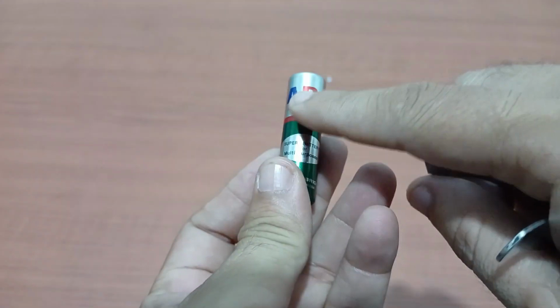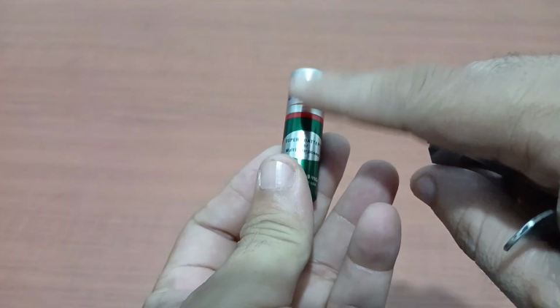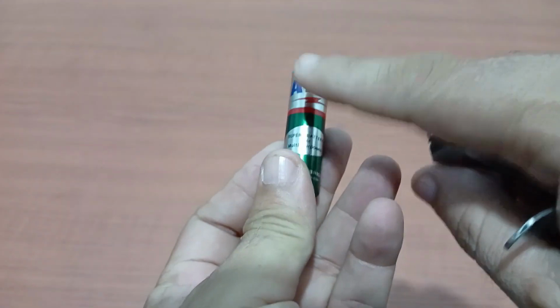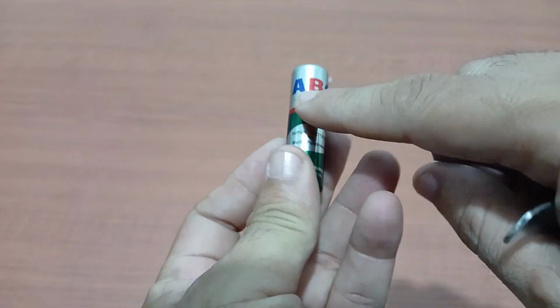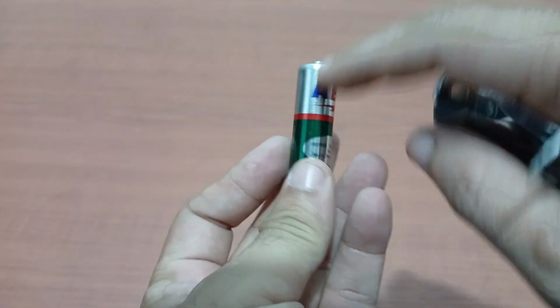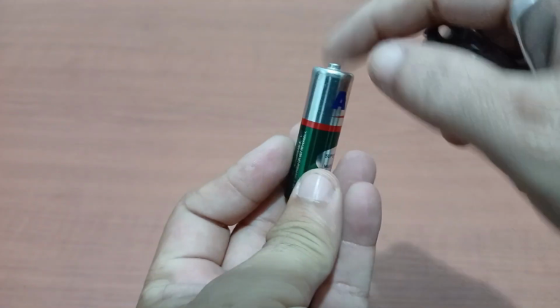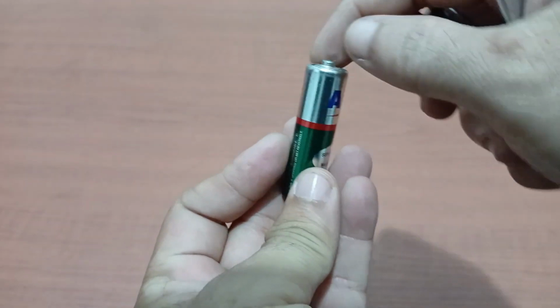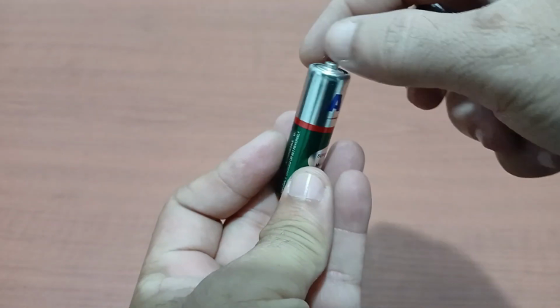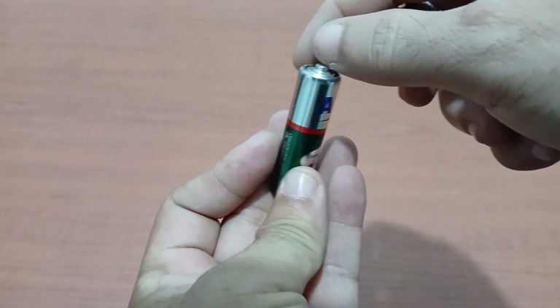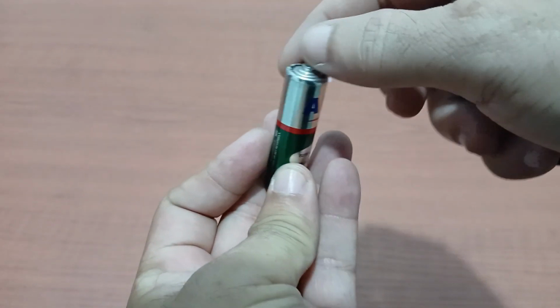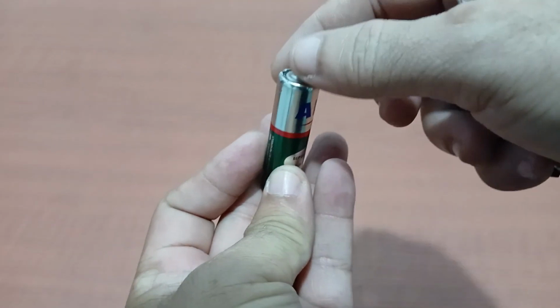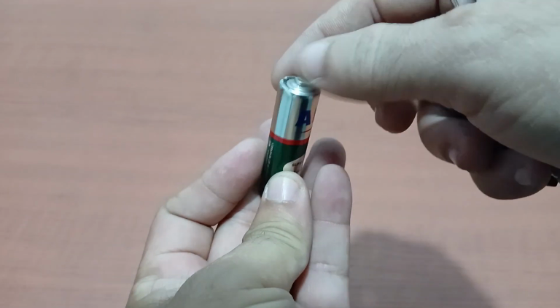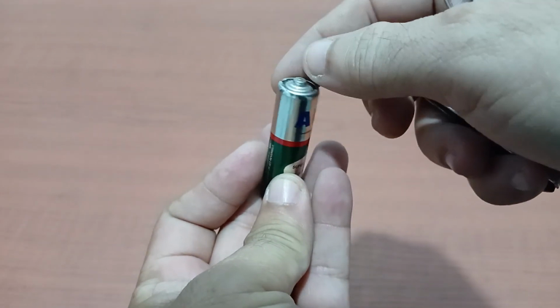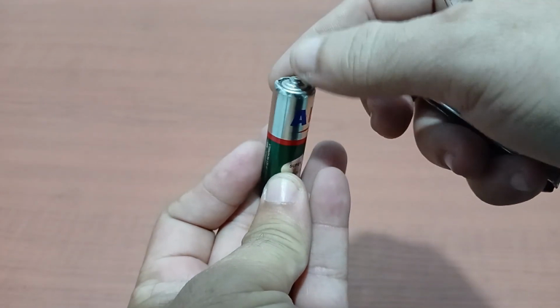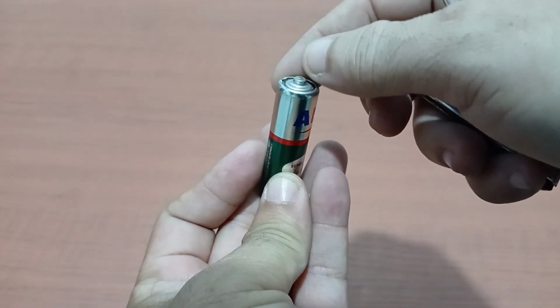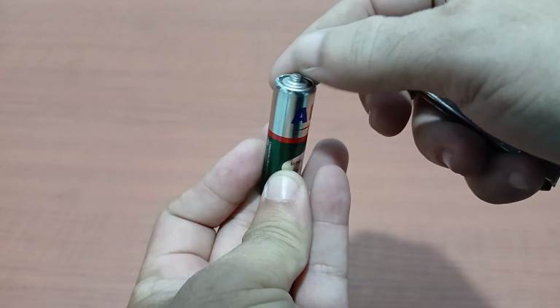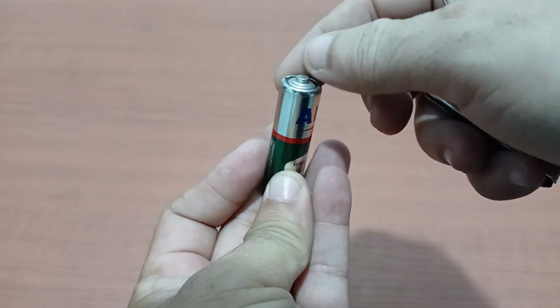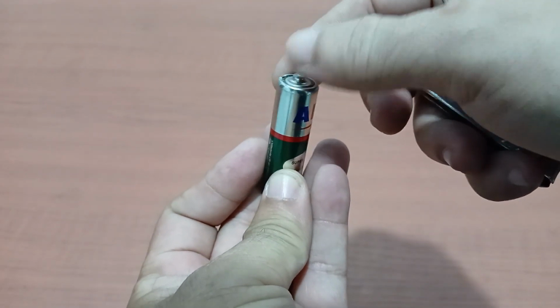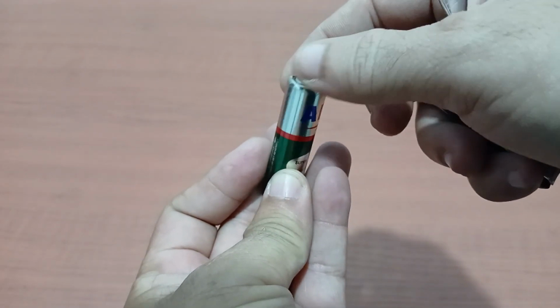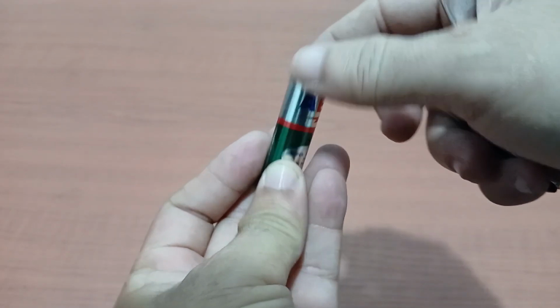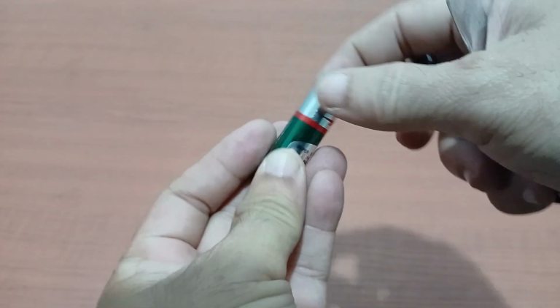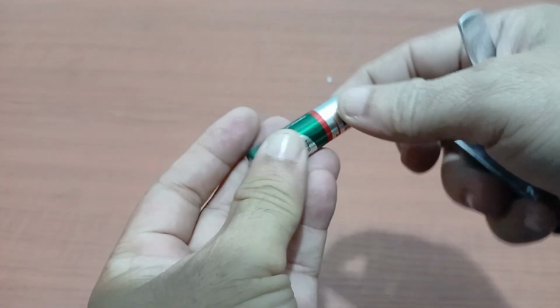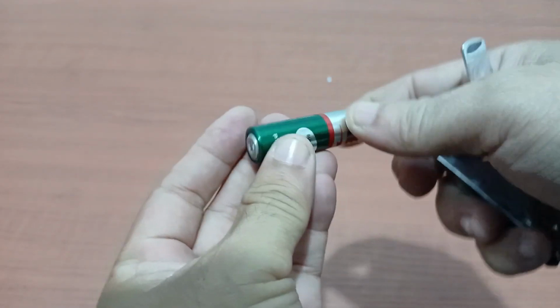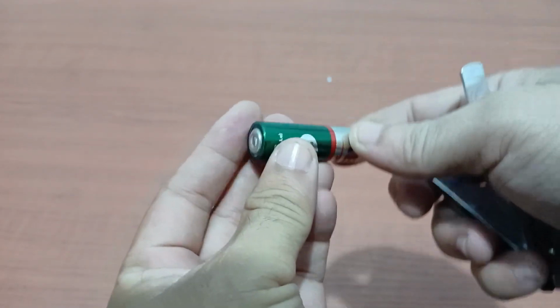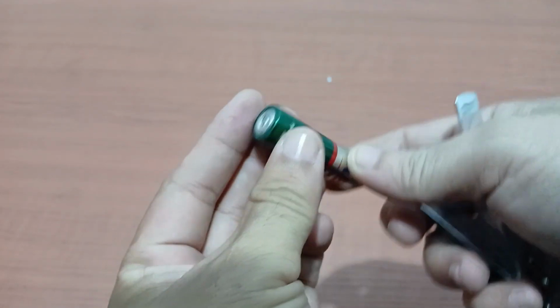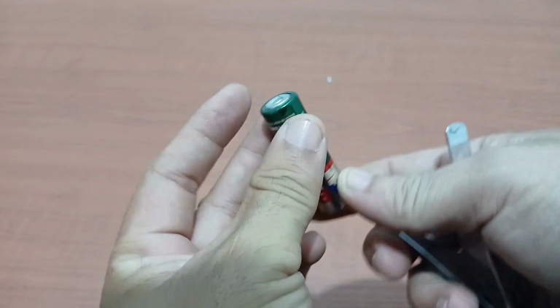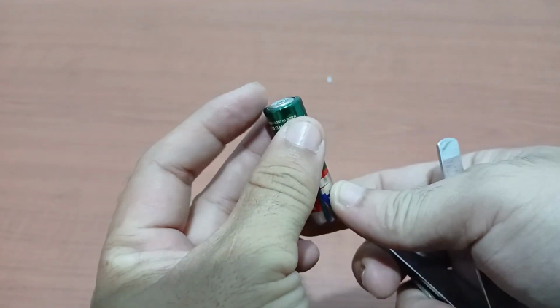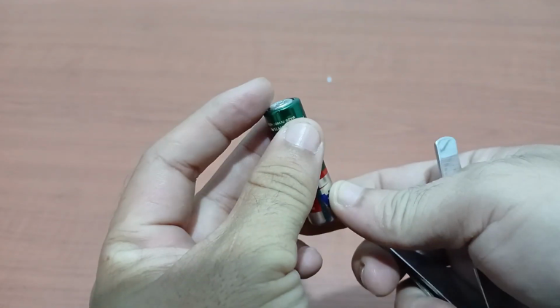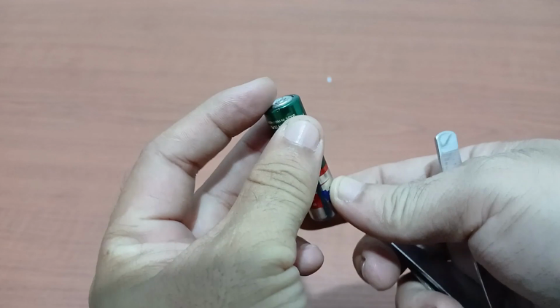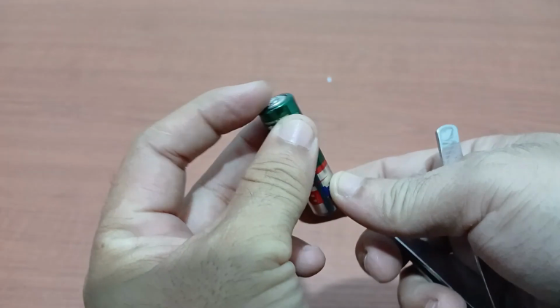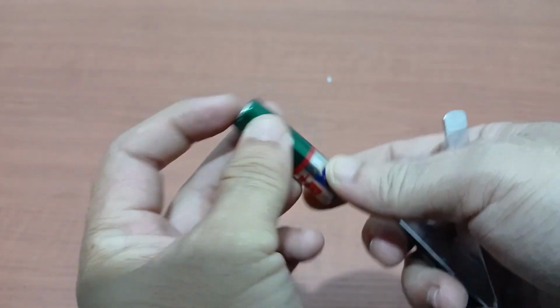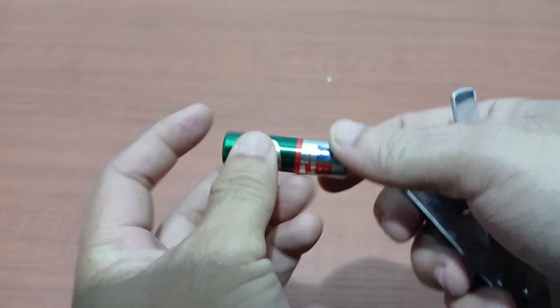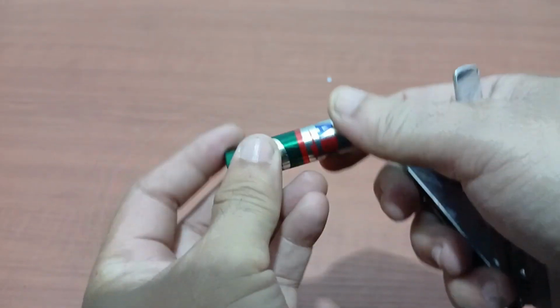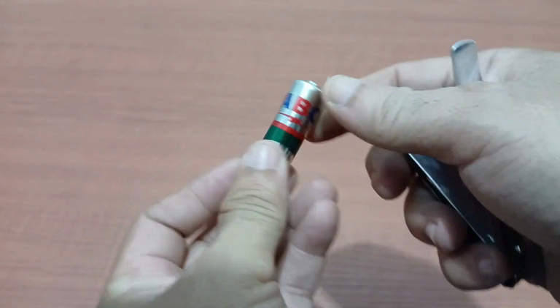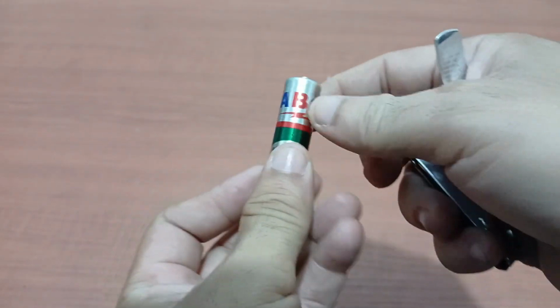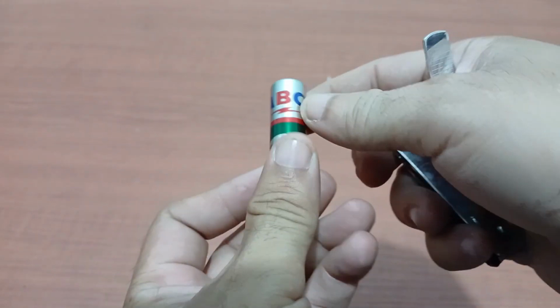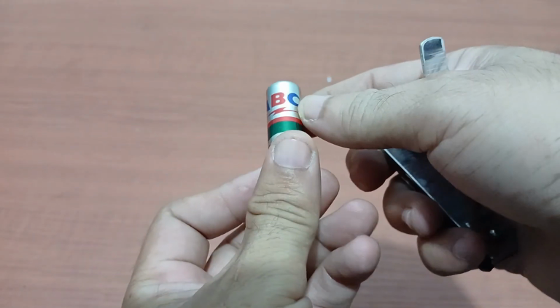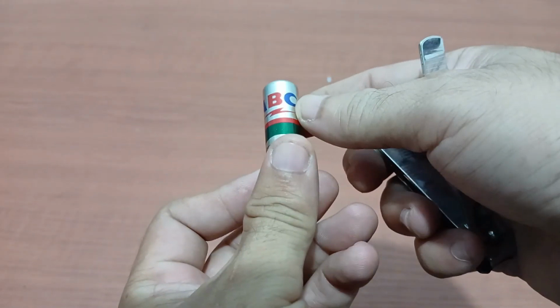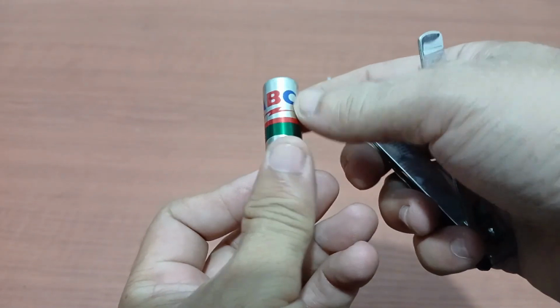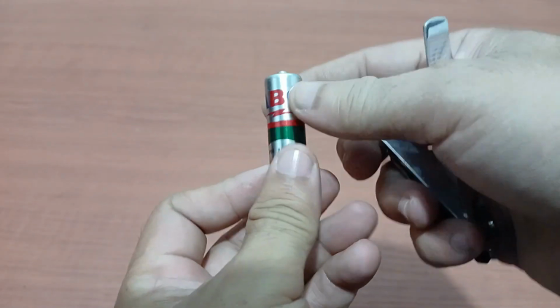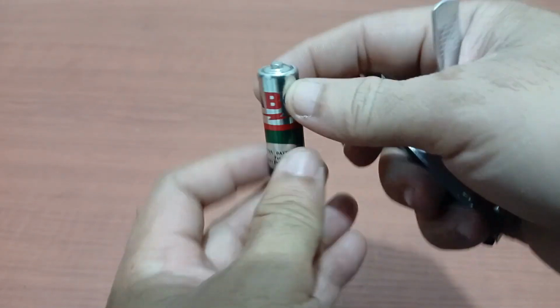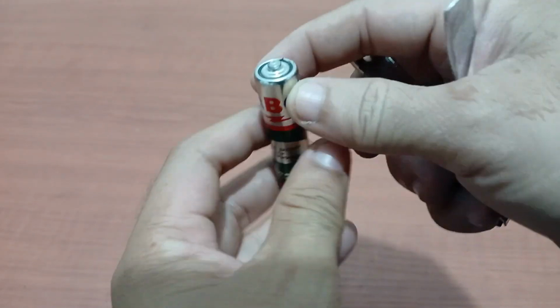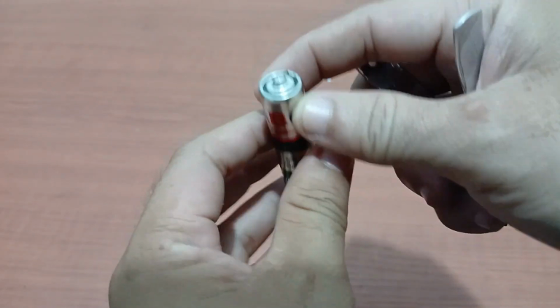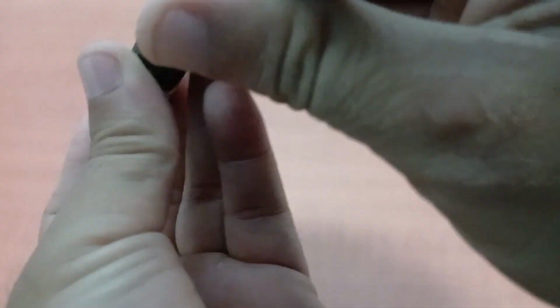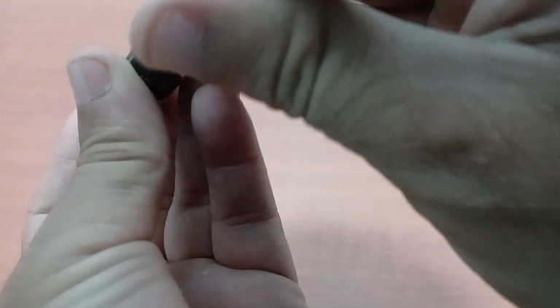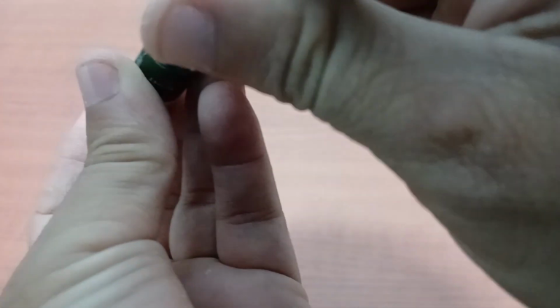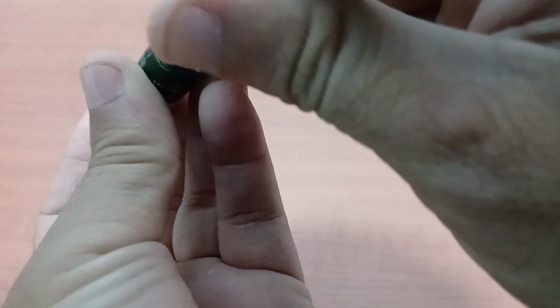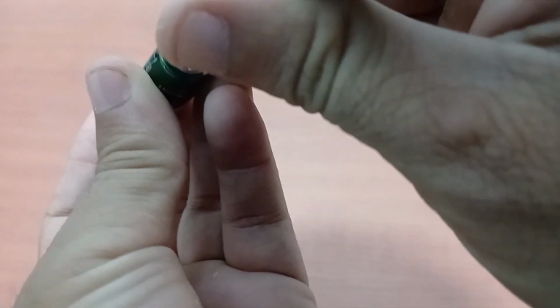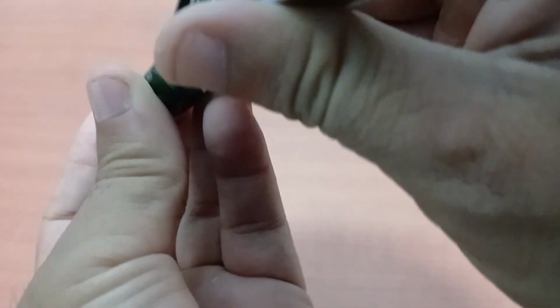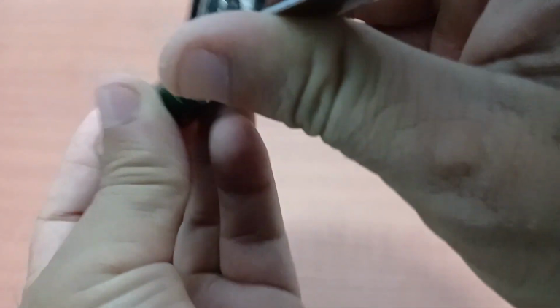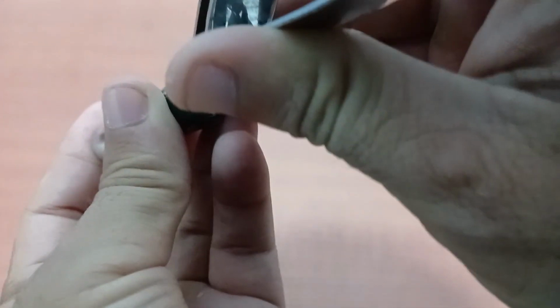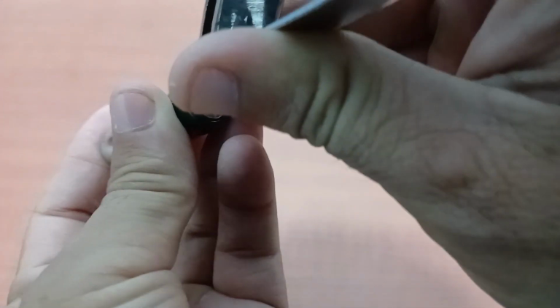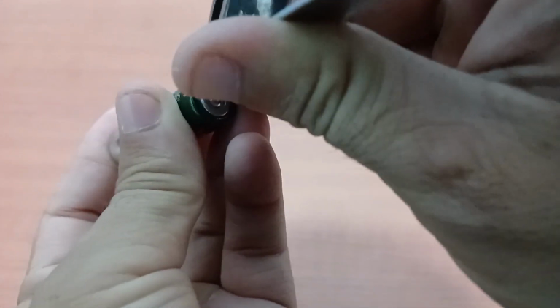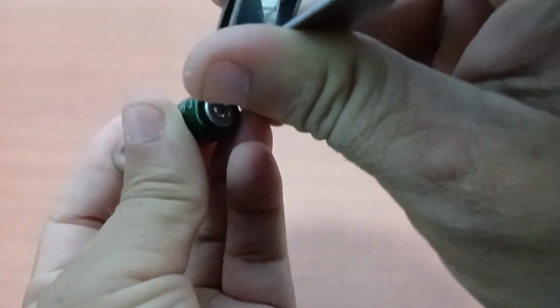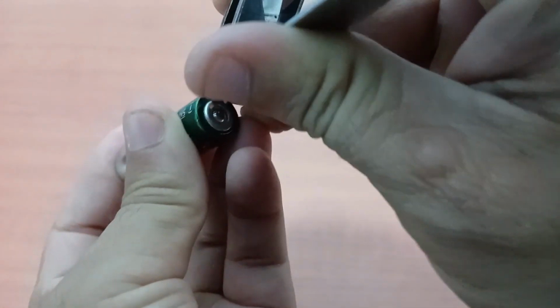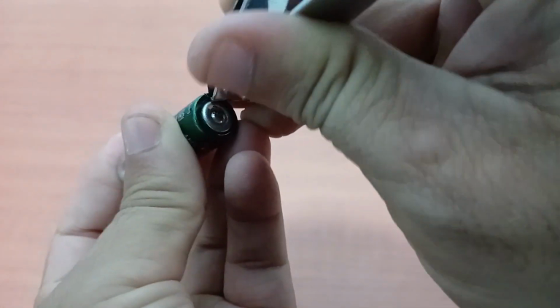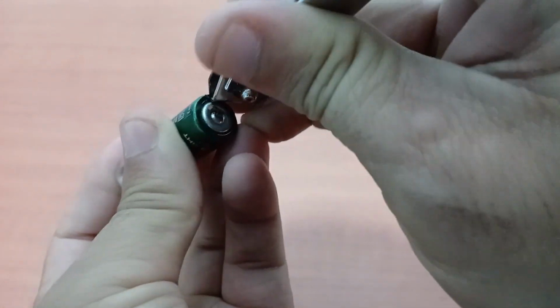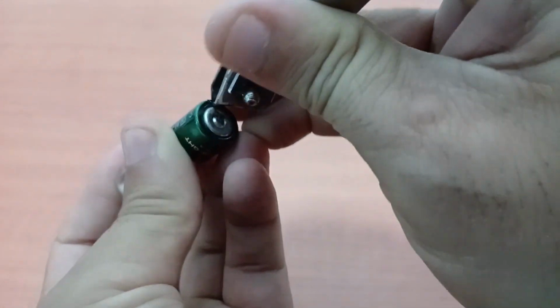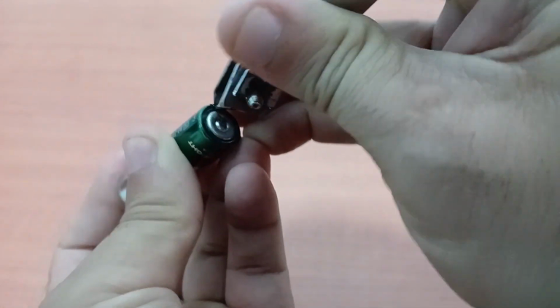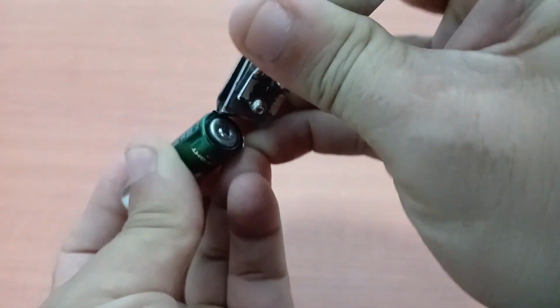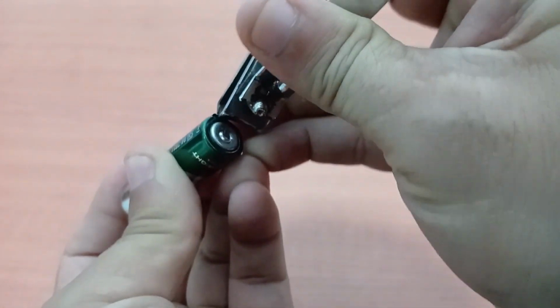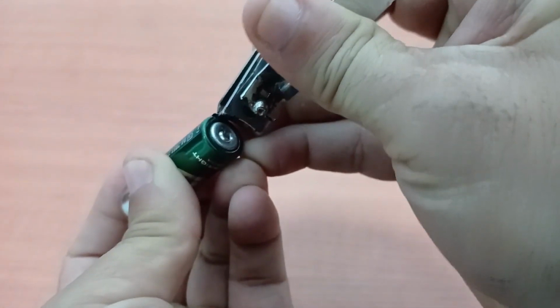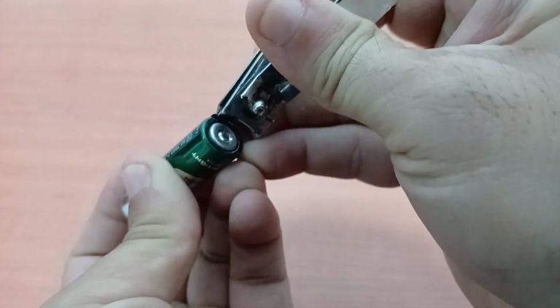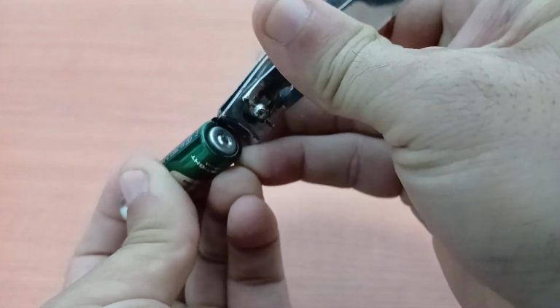From waste to color. In this video I'll show you how used batteries can be transformed into useful black dye.